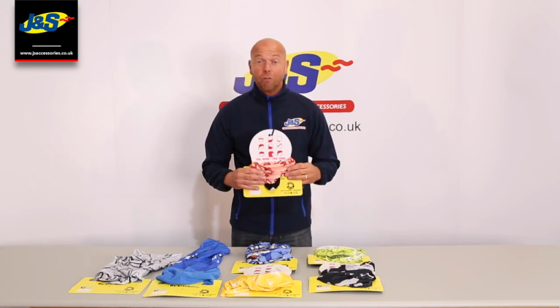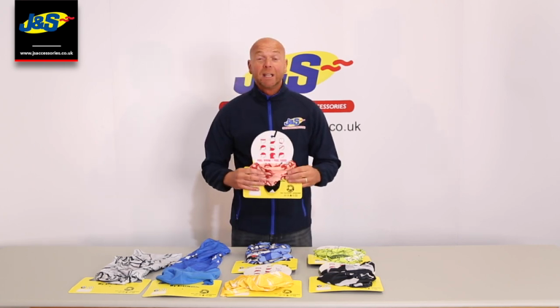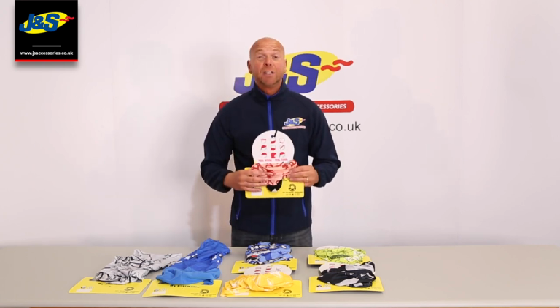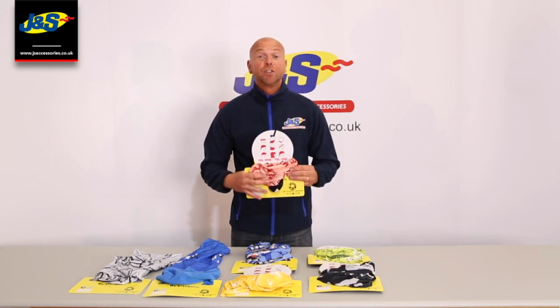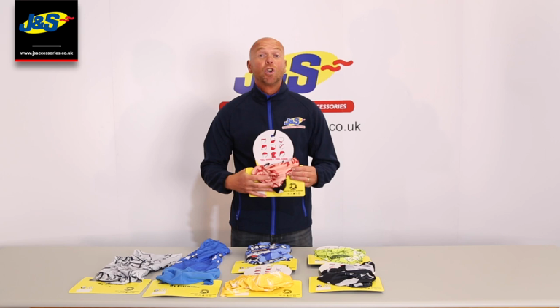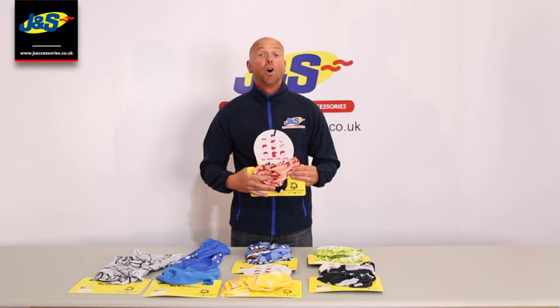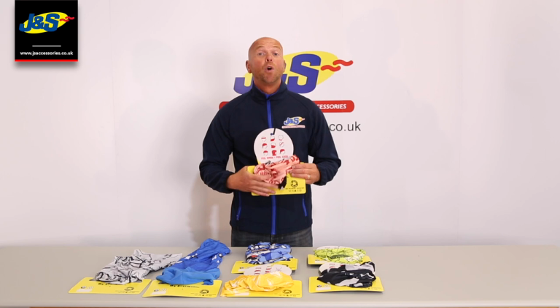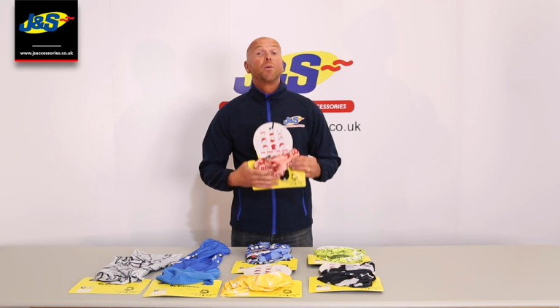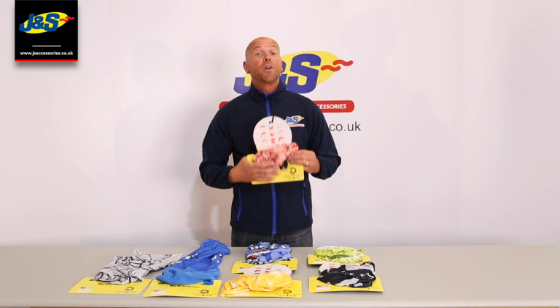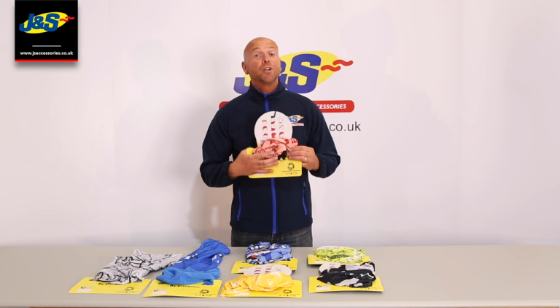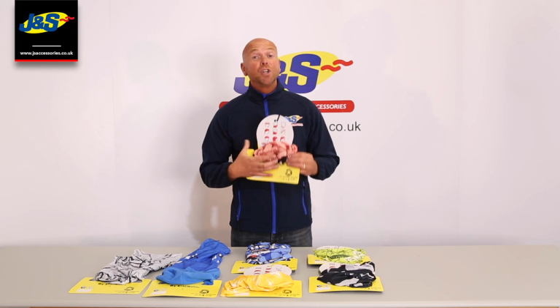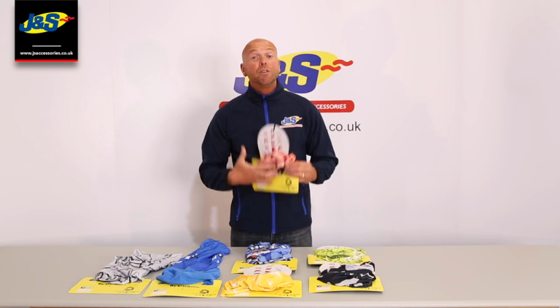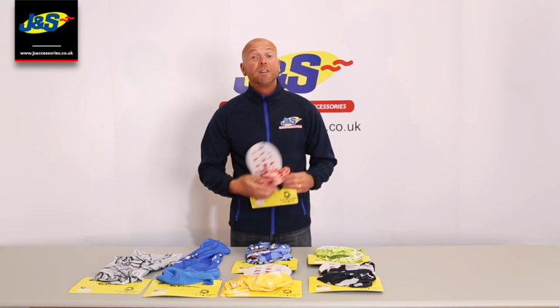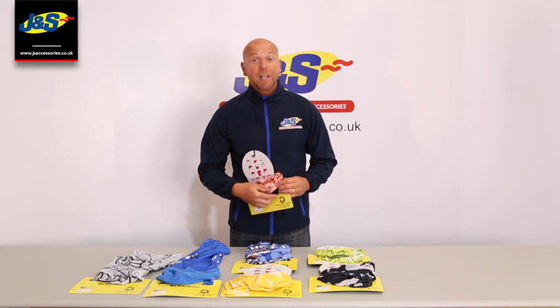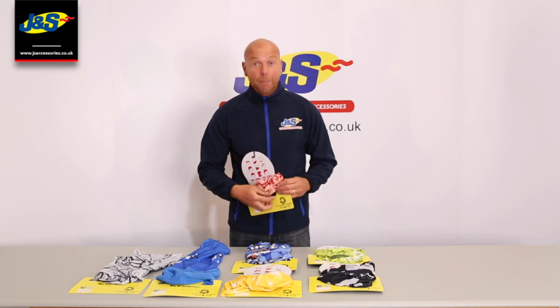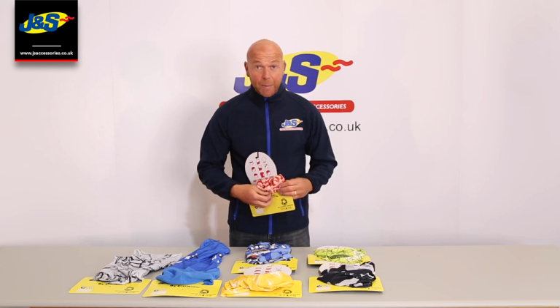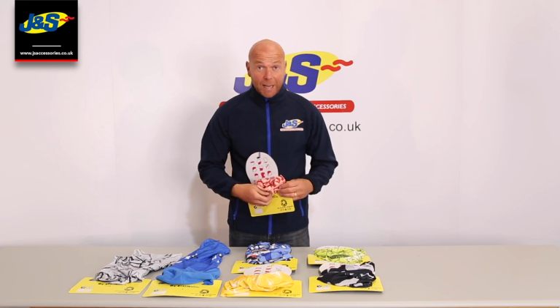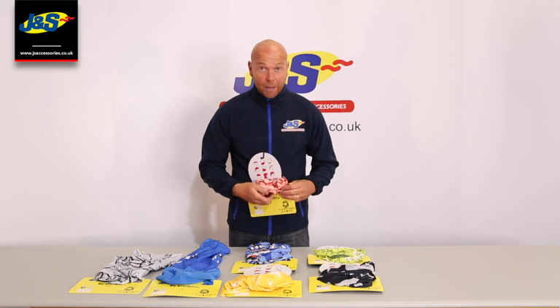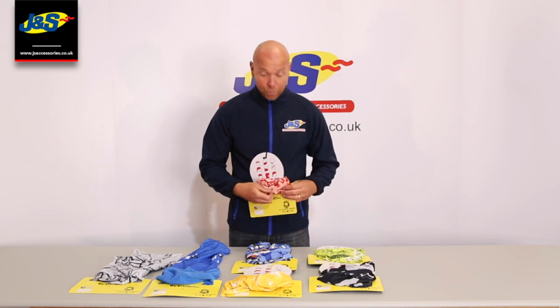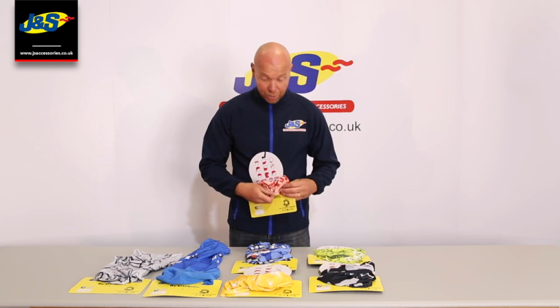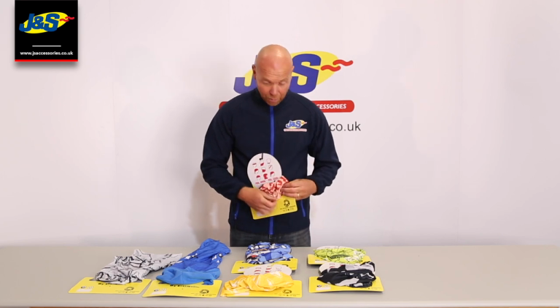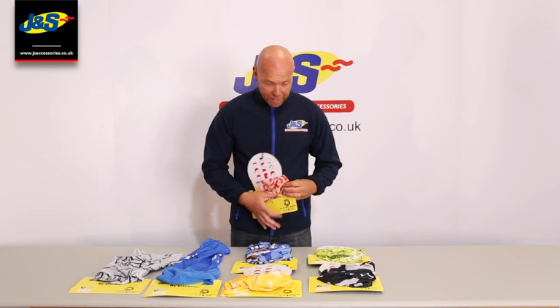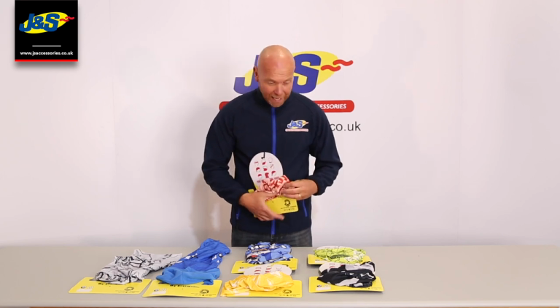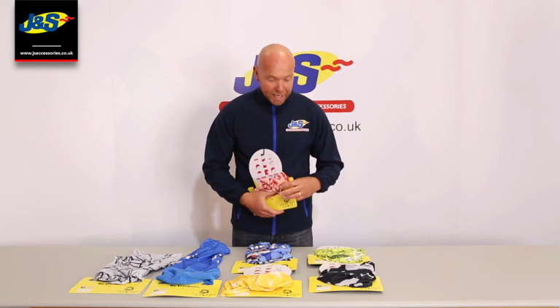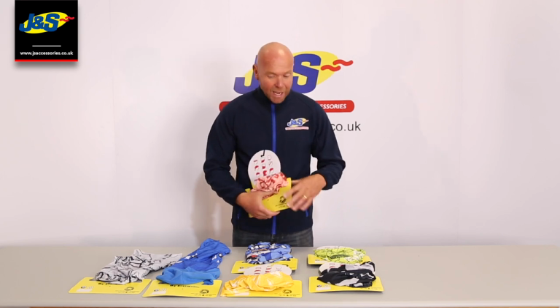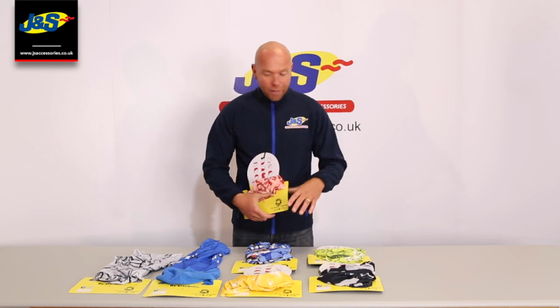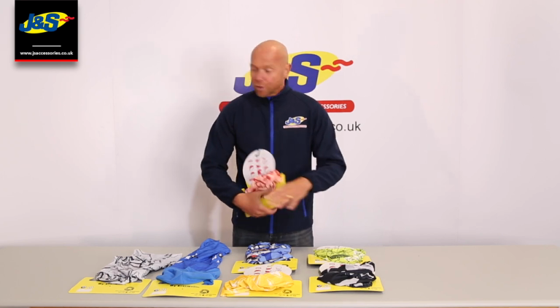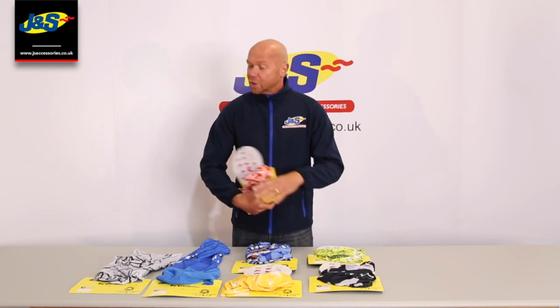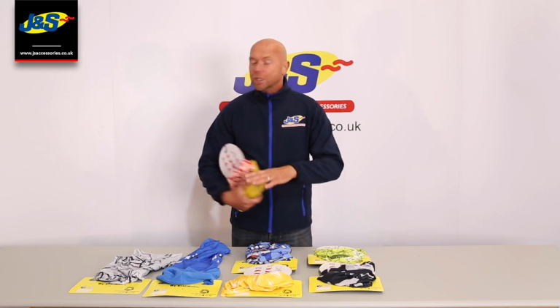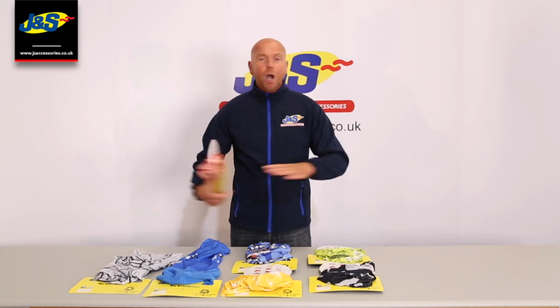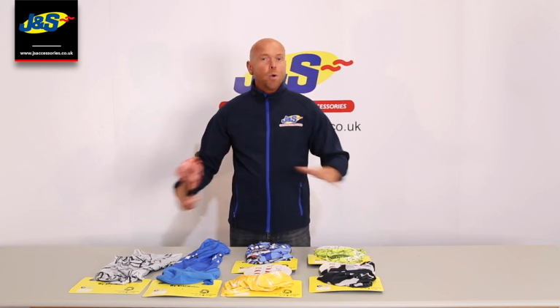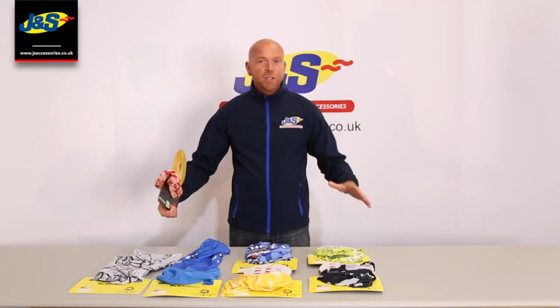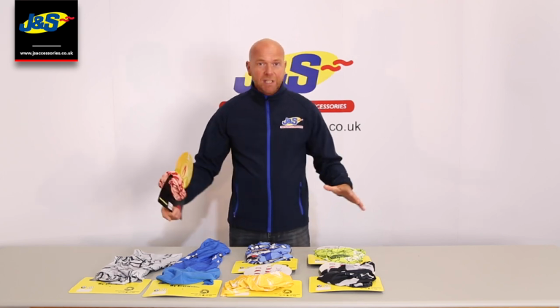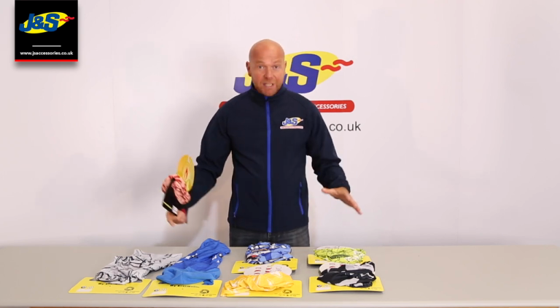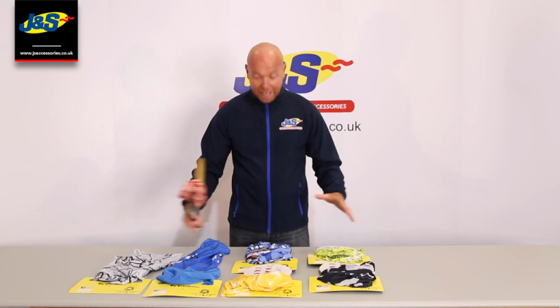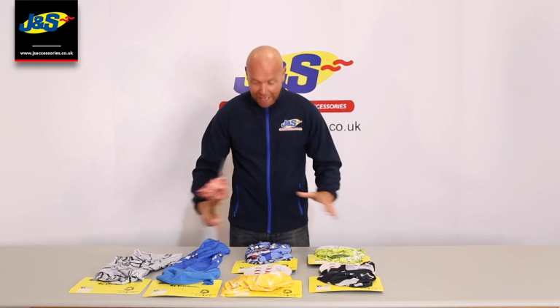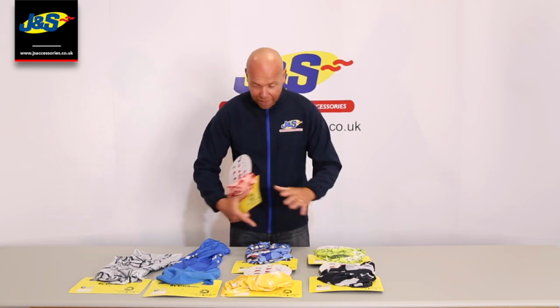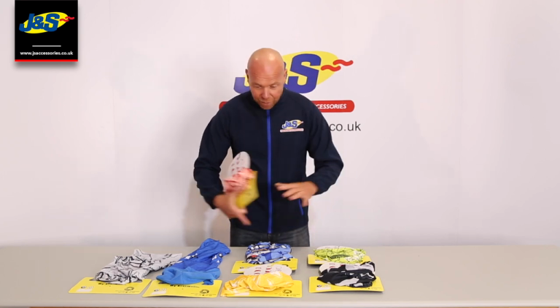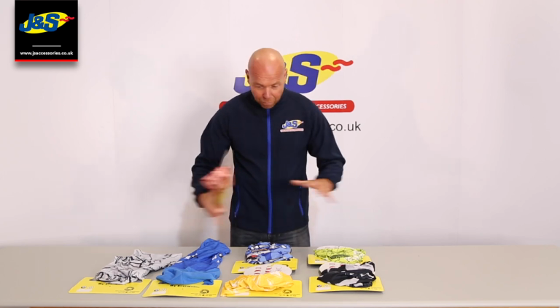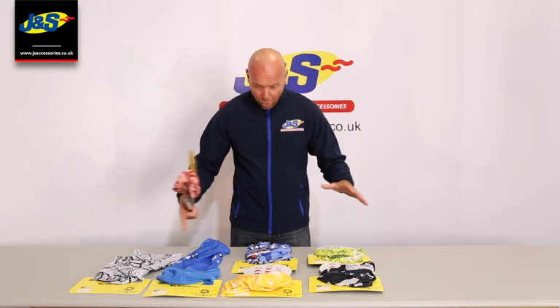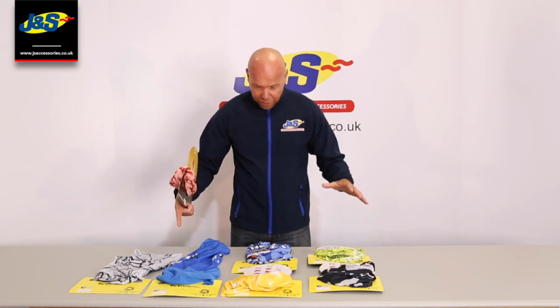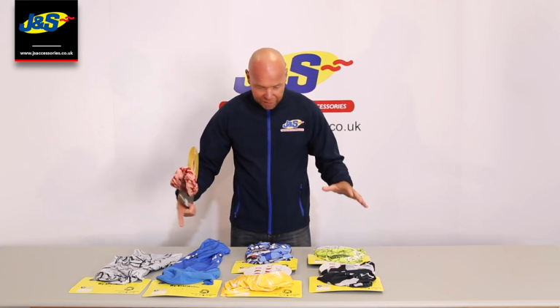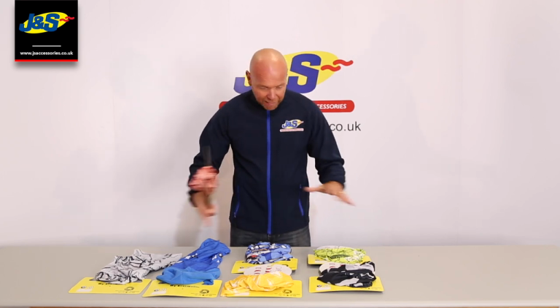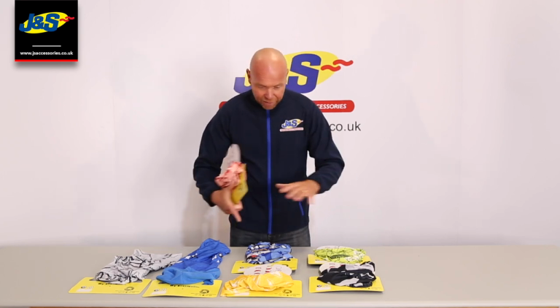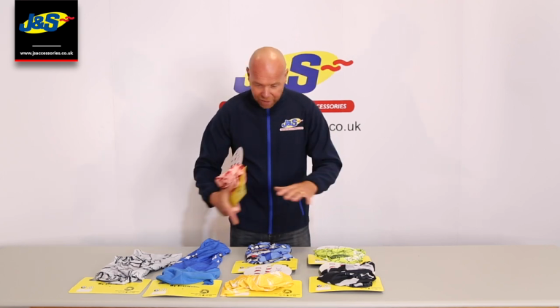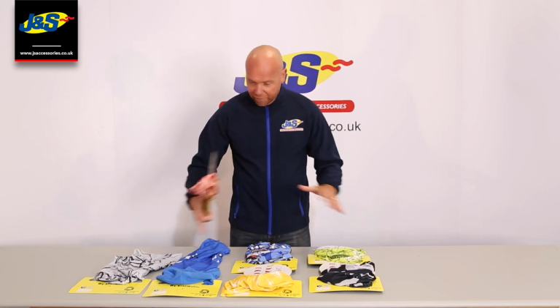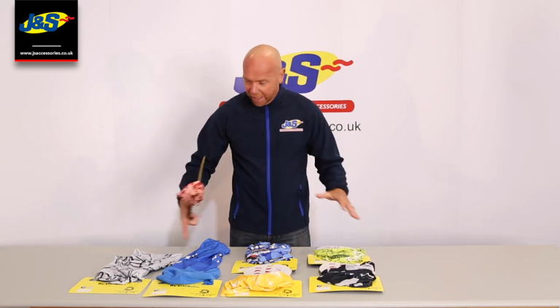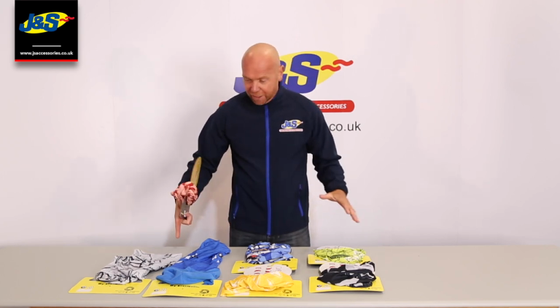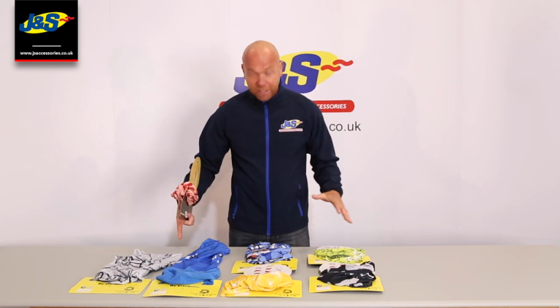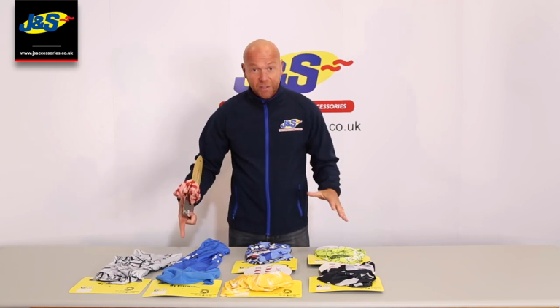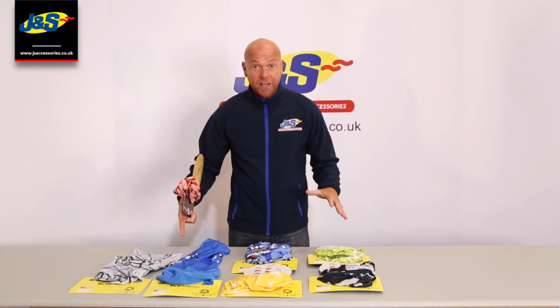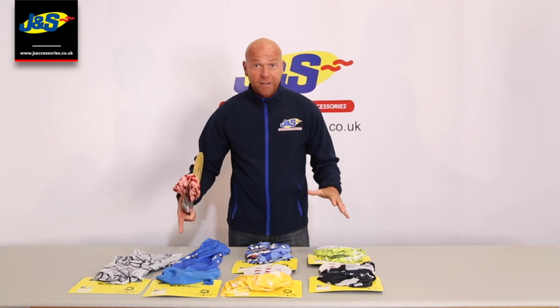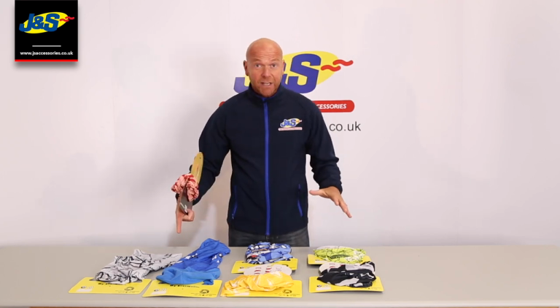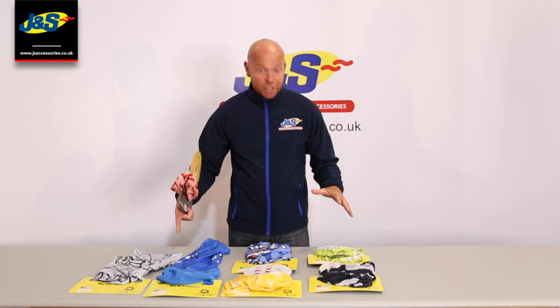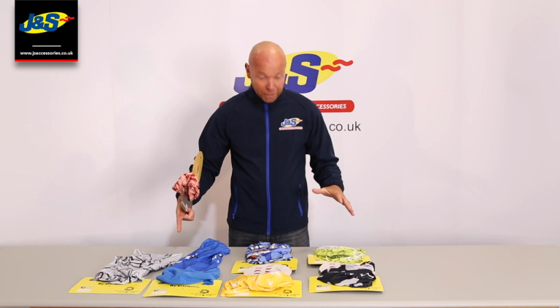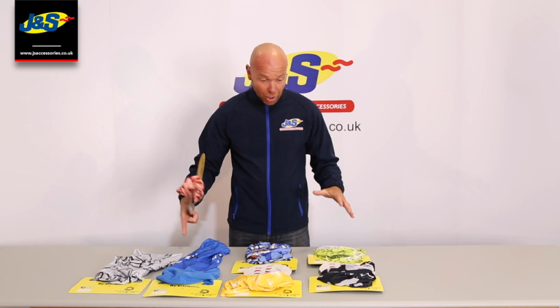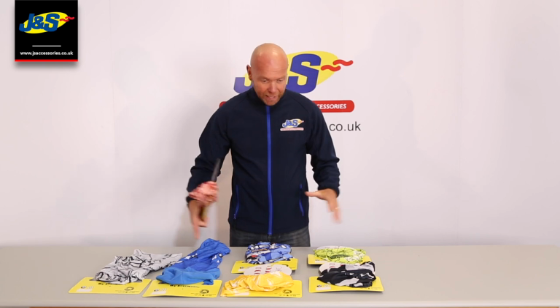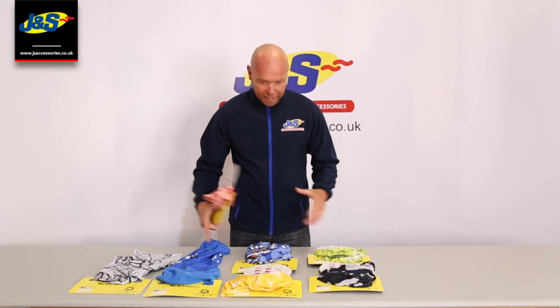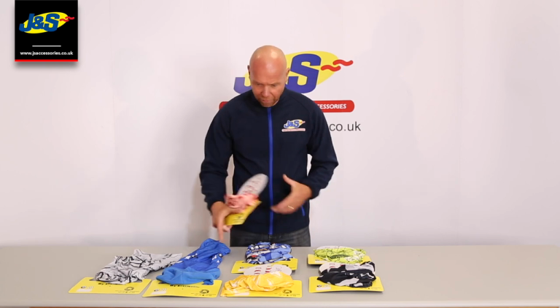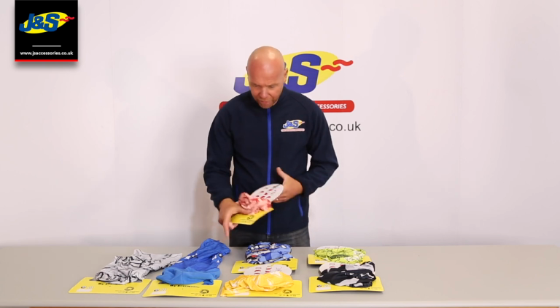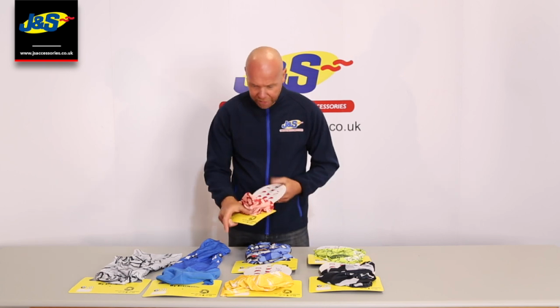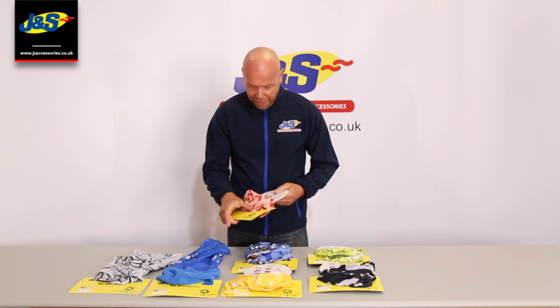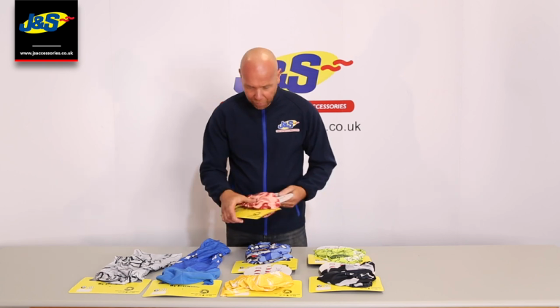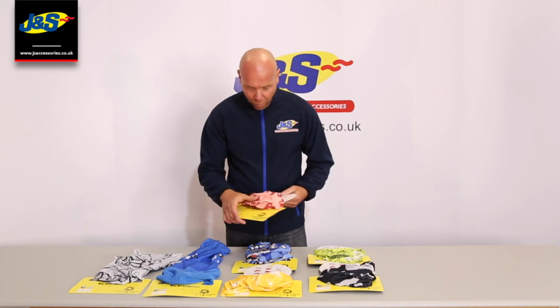Currently in store we've got two for £10. There's loads of designs, more designs than I've actually got here on the table.